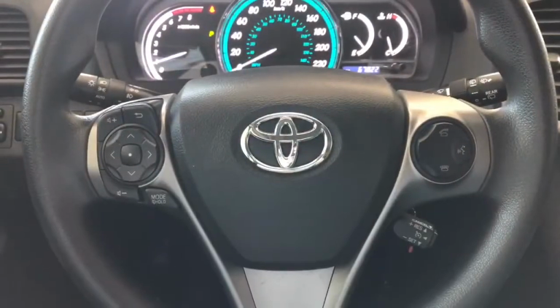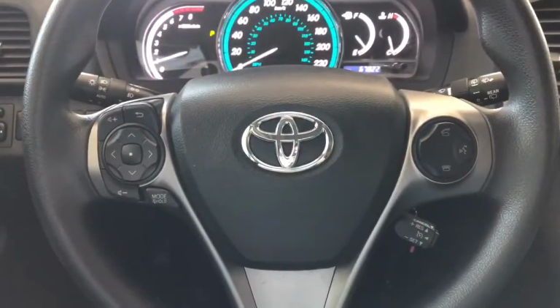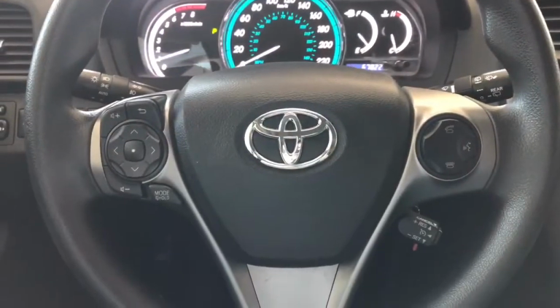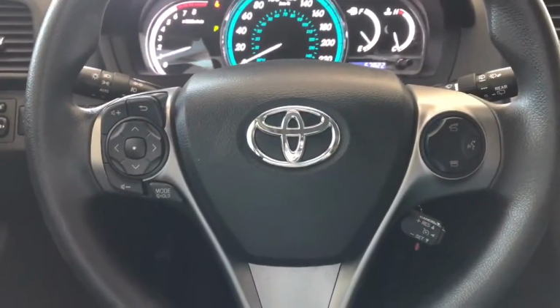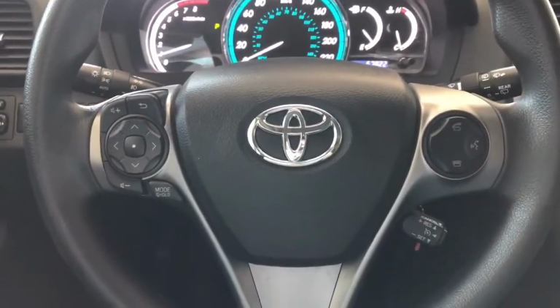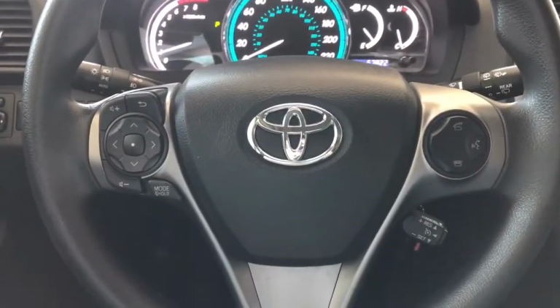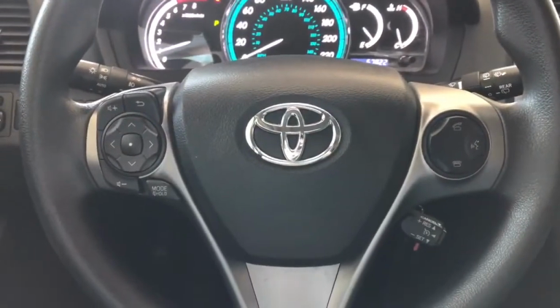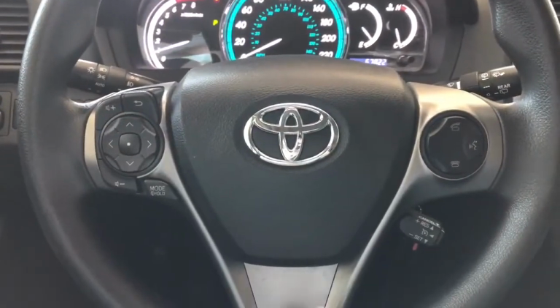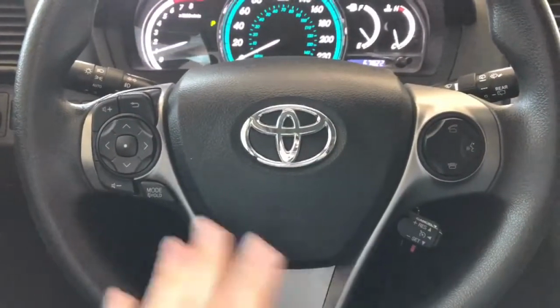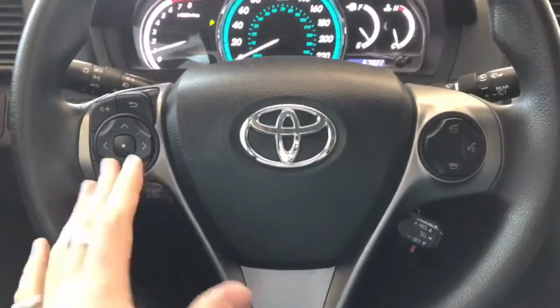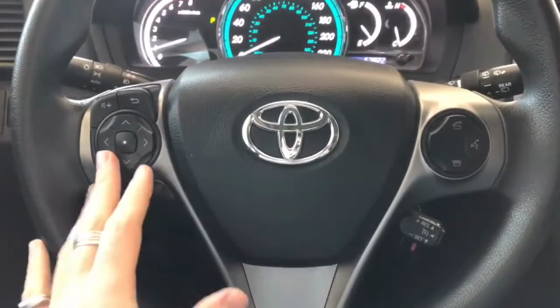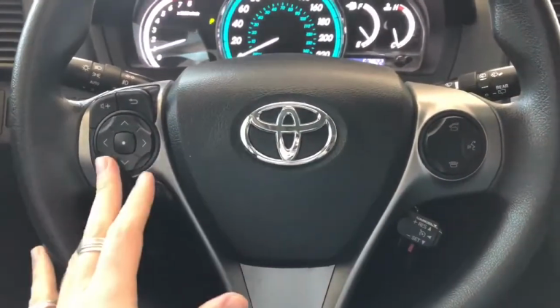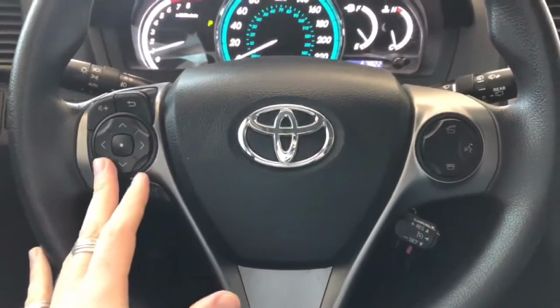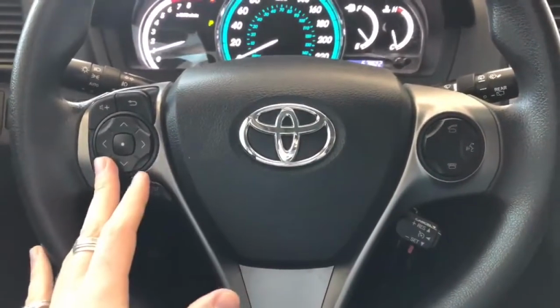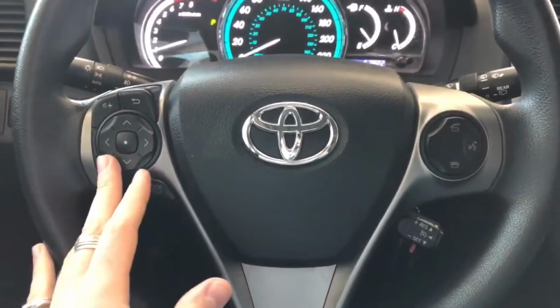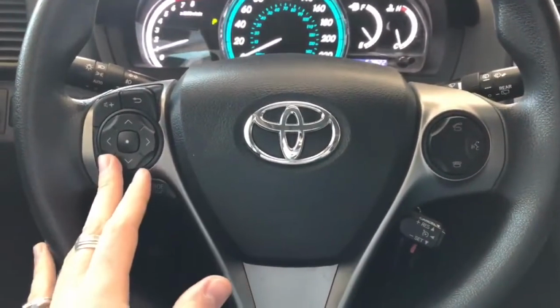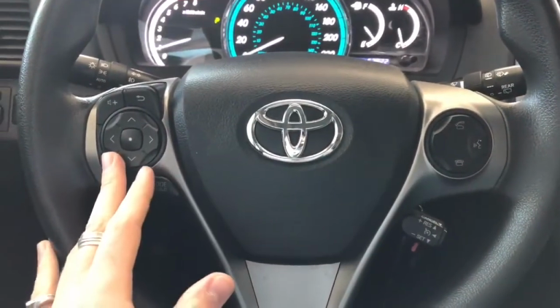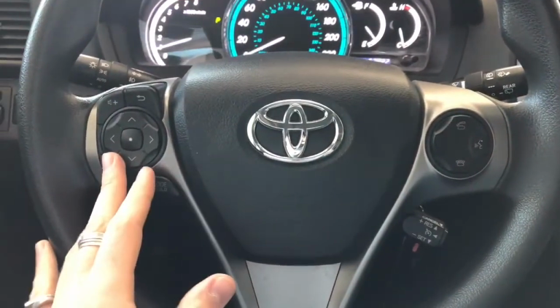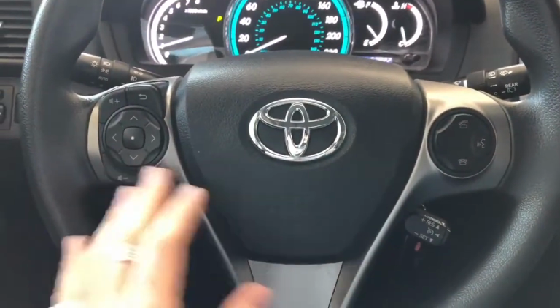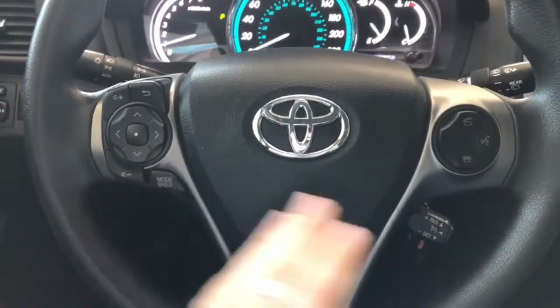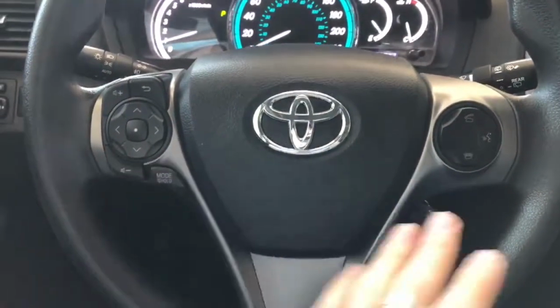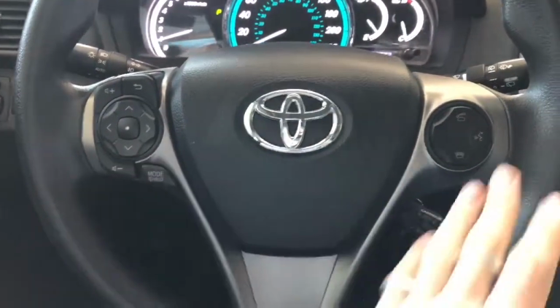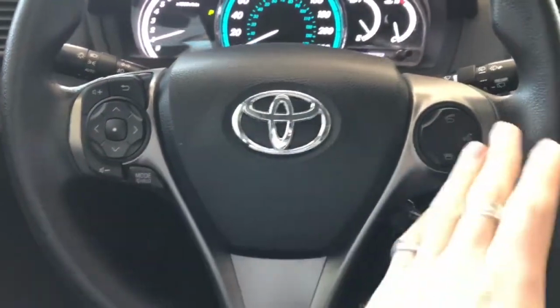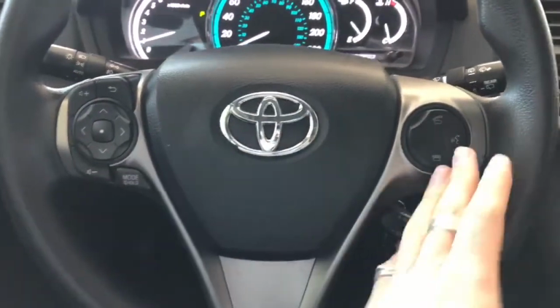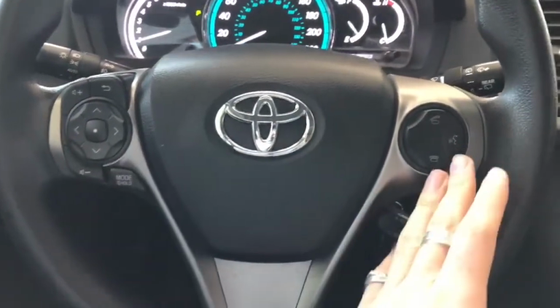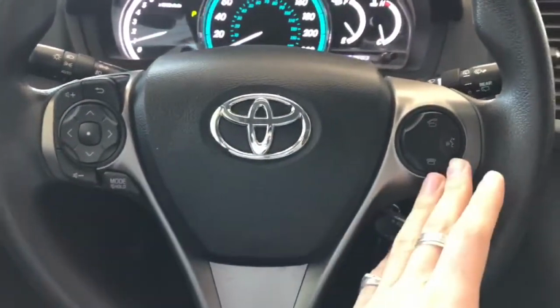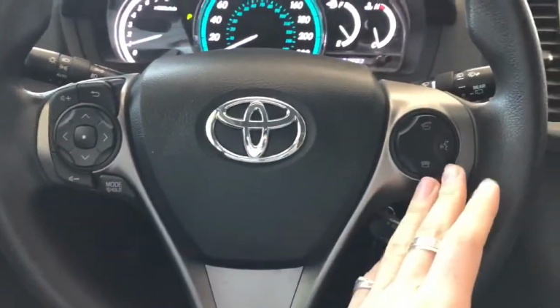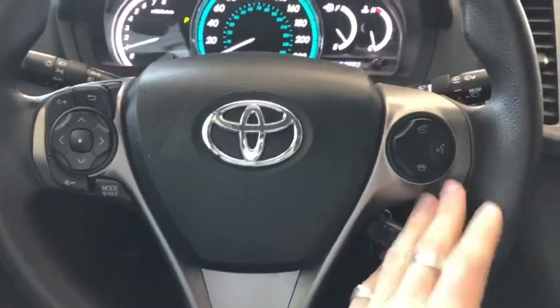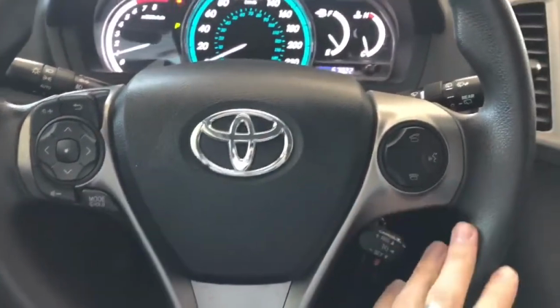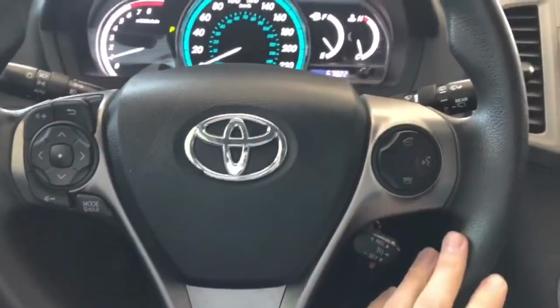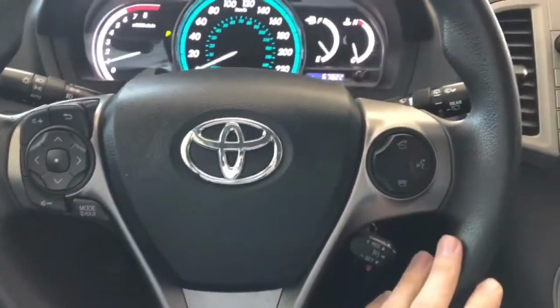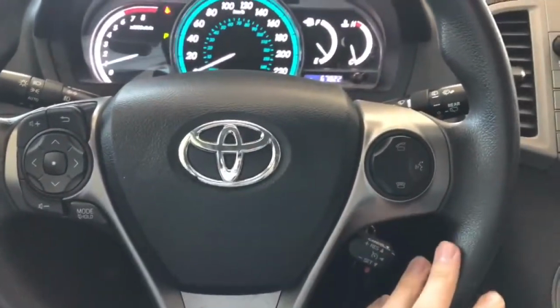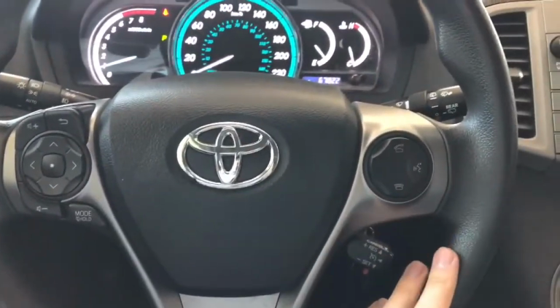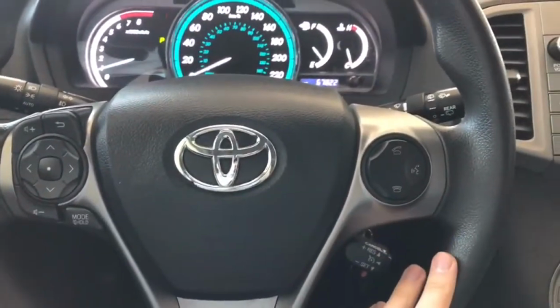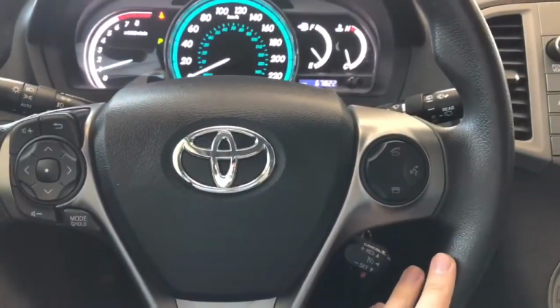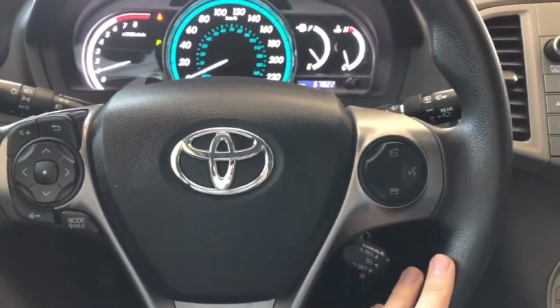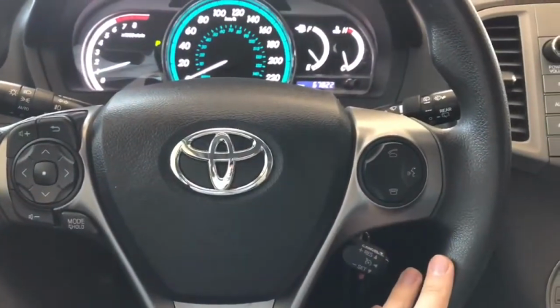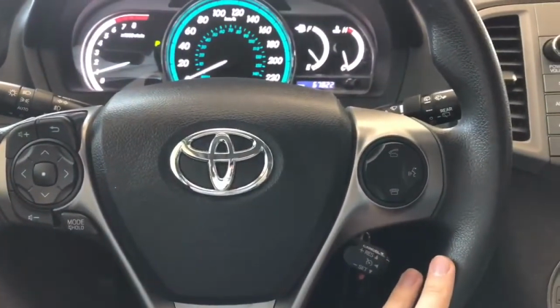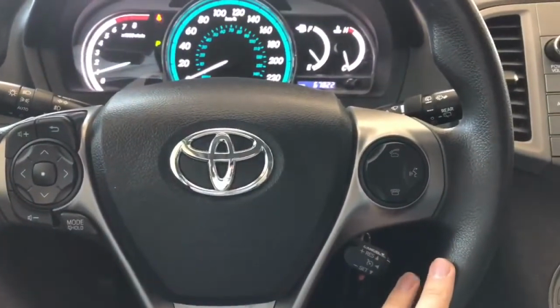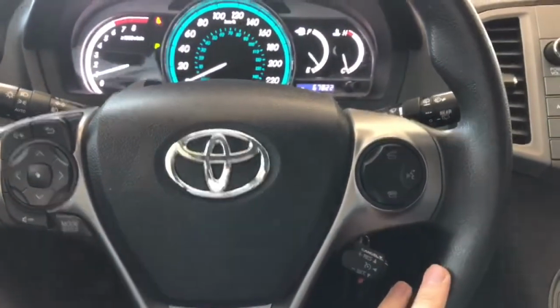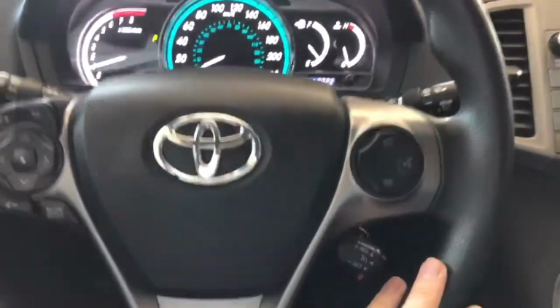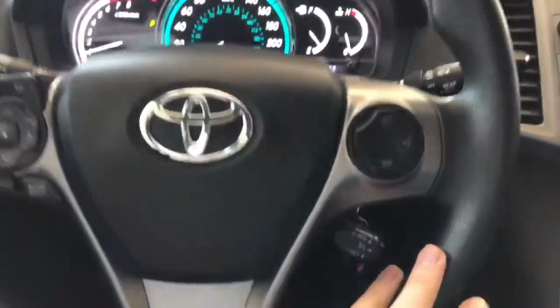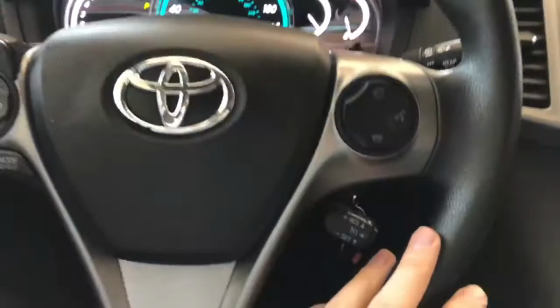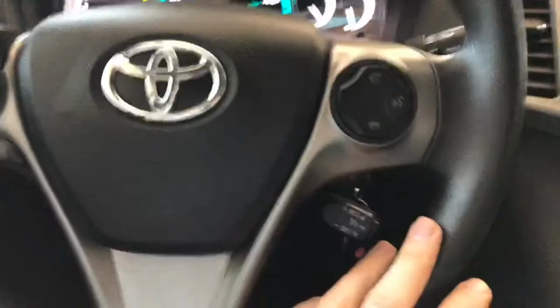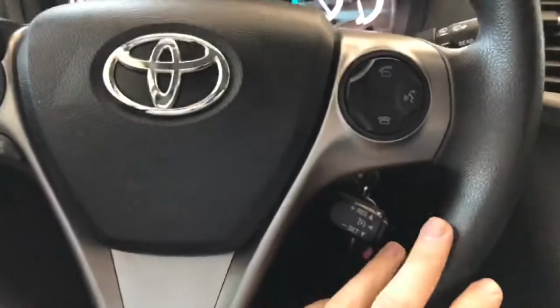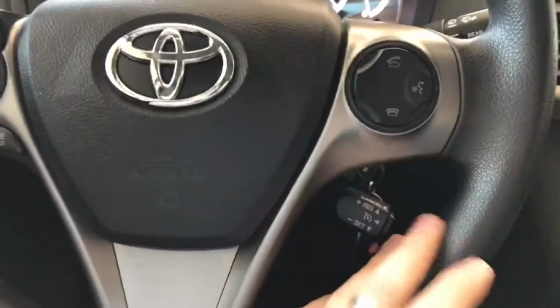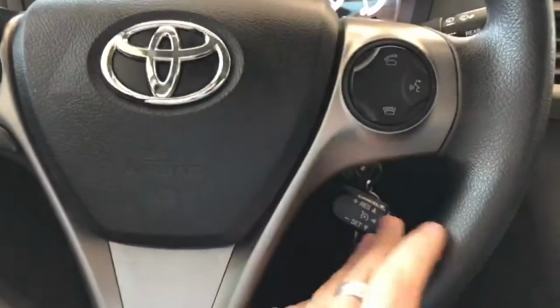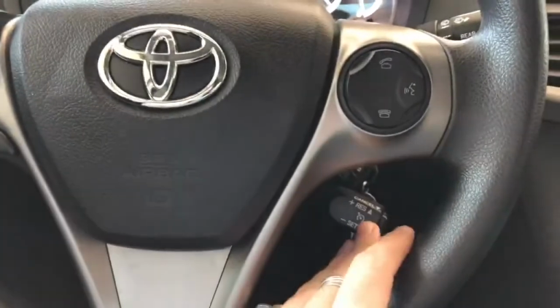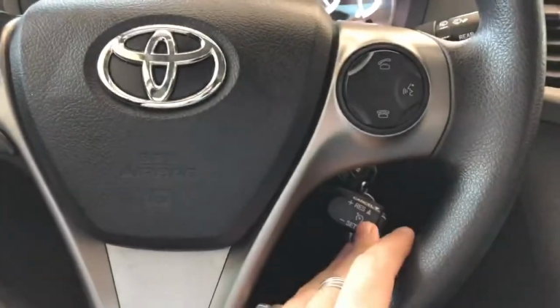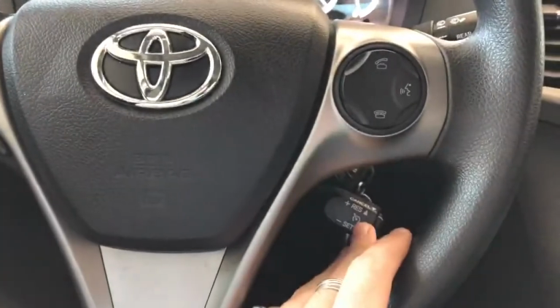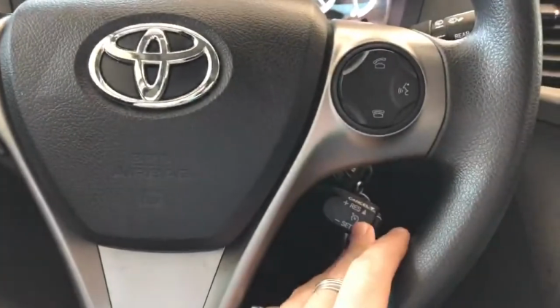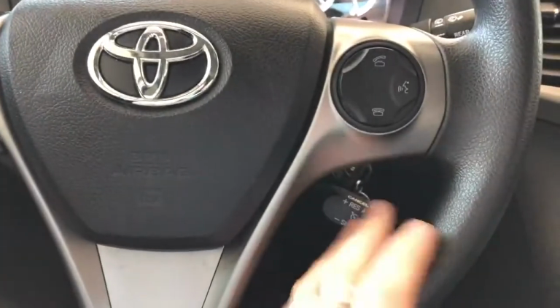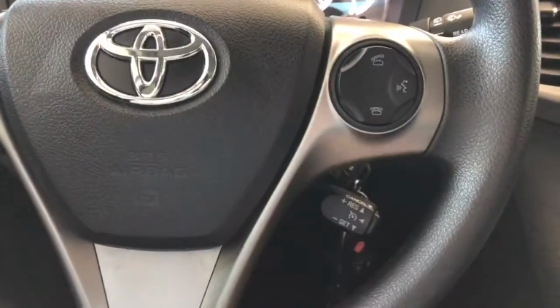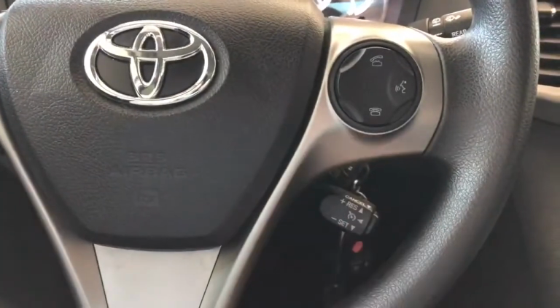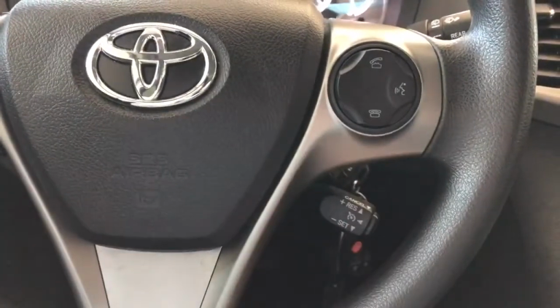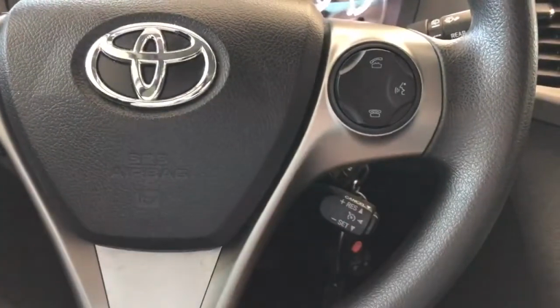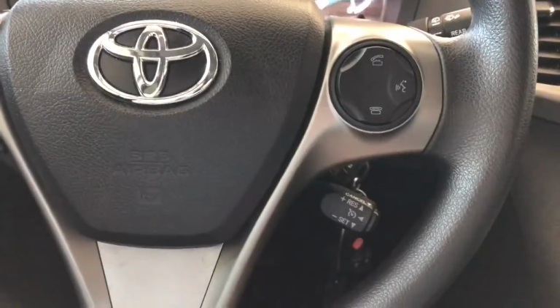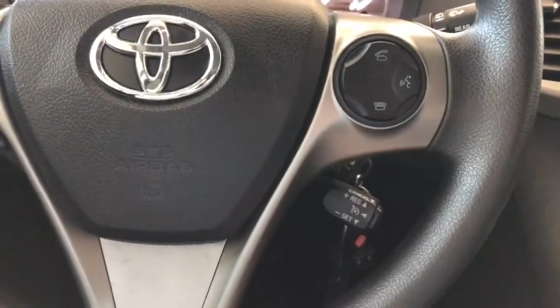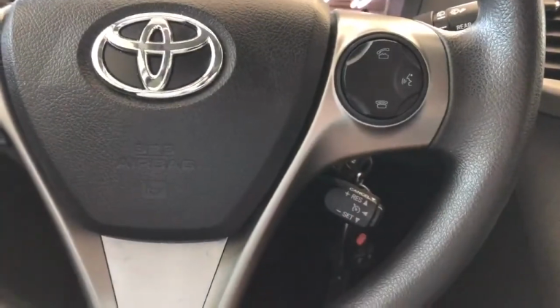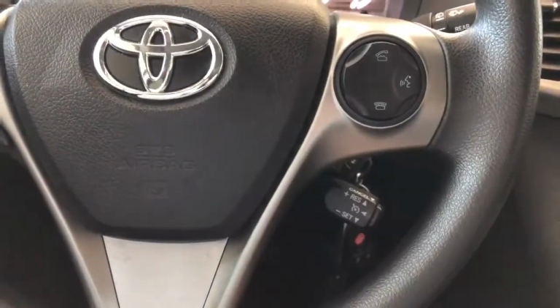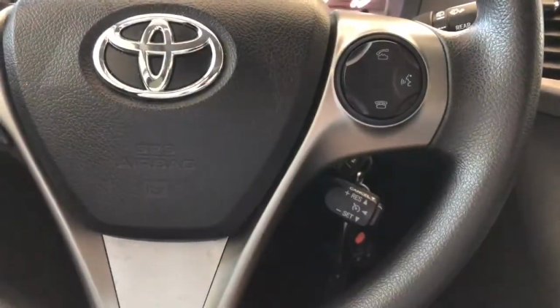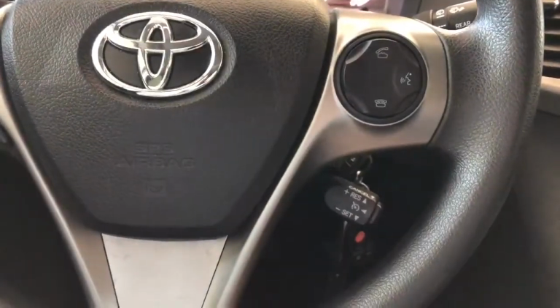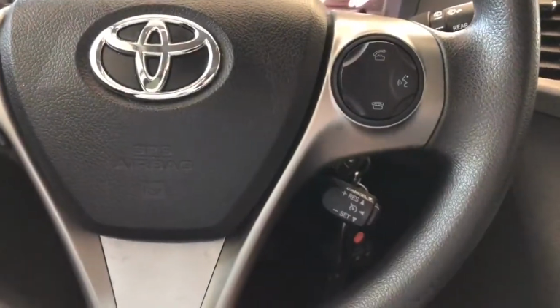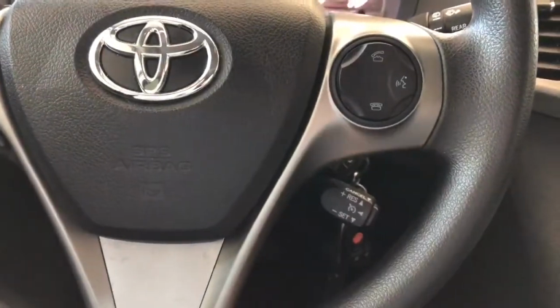On the steering wheel you have your audio controls along with your hands-free calling and your voice recognition. You also have your cruise control on the right side there.